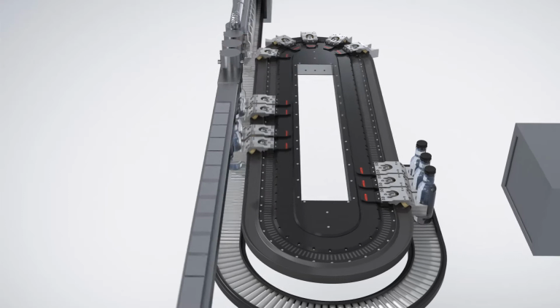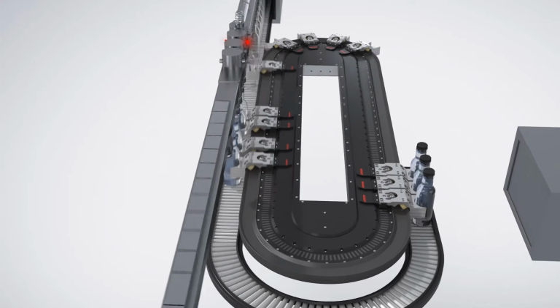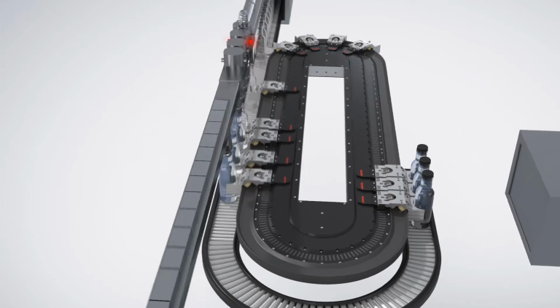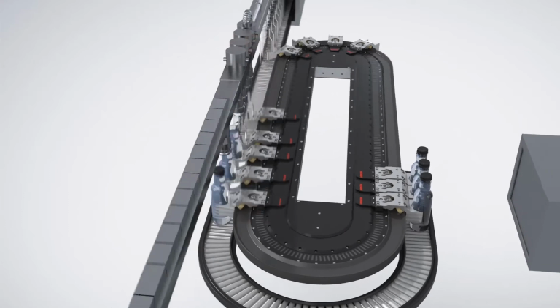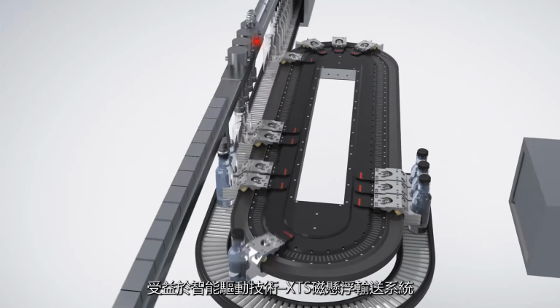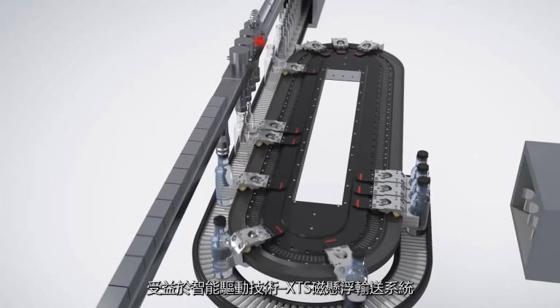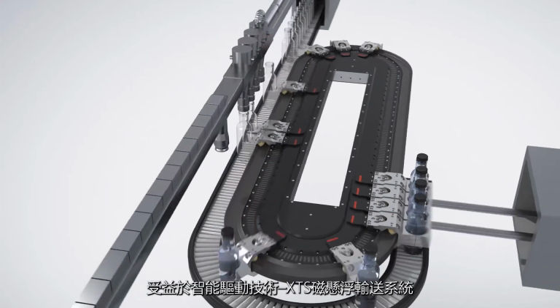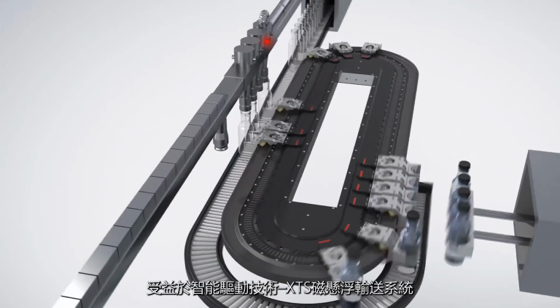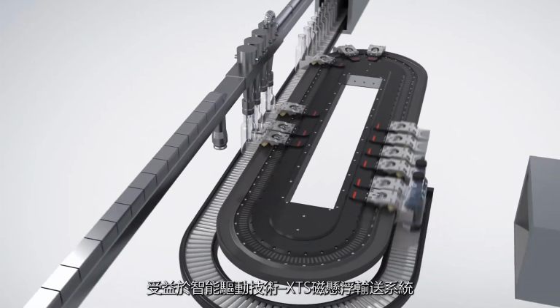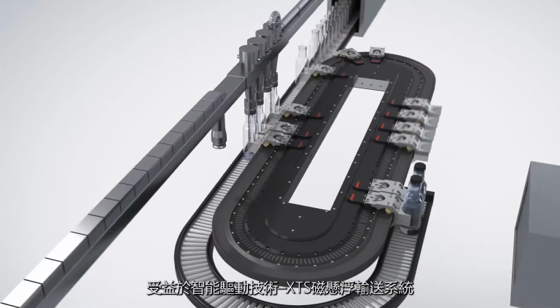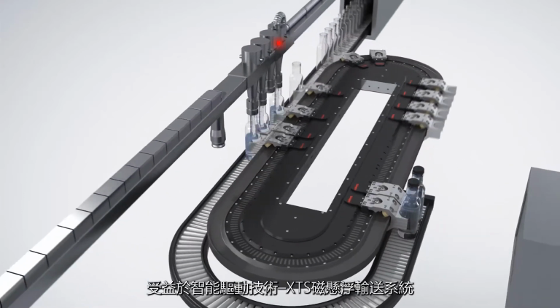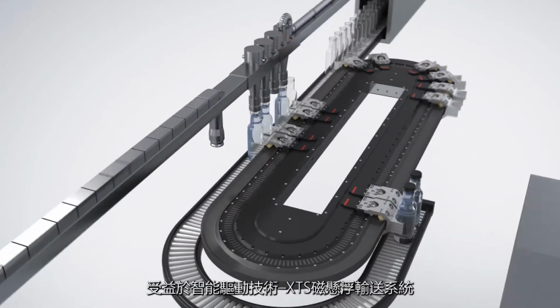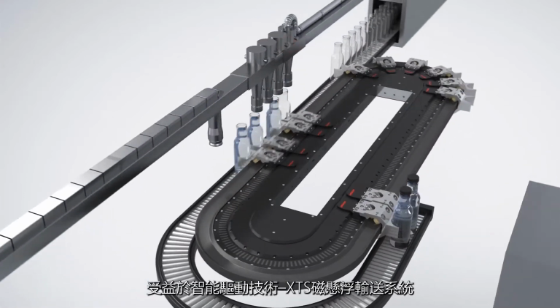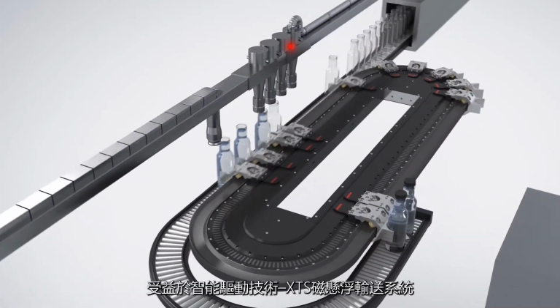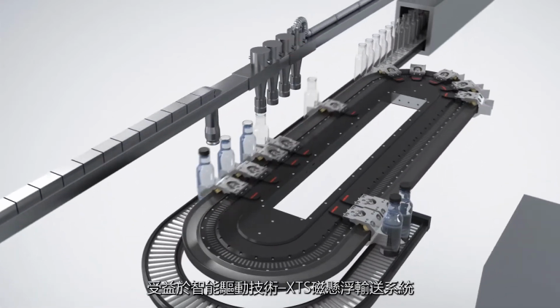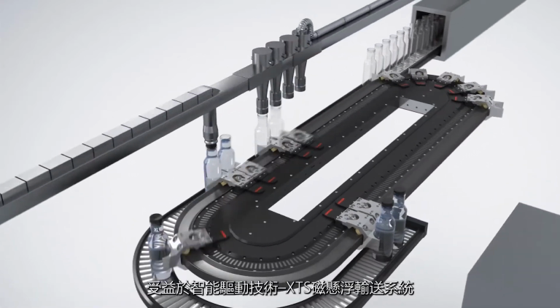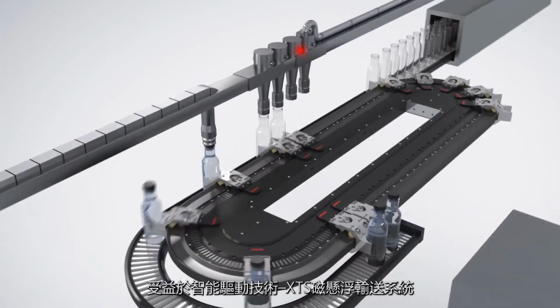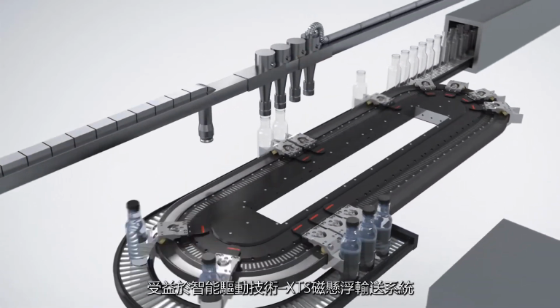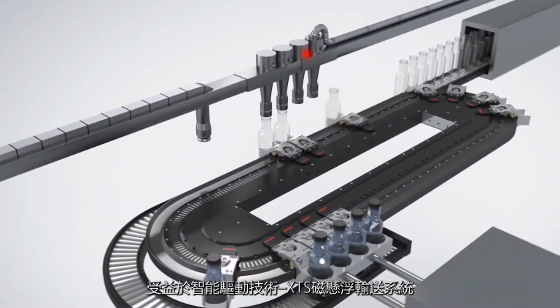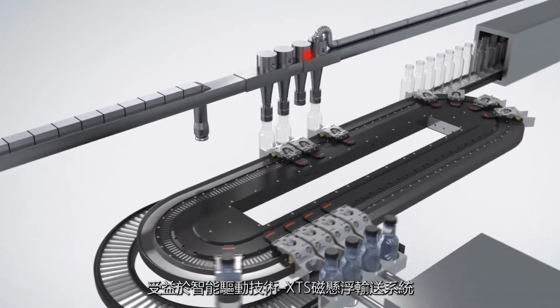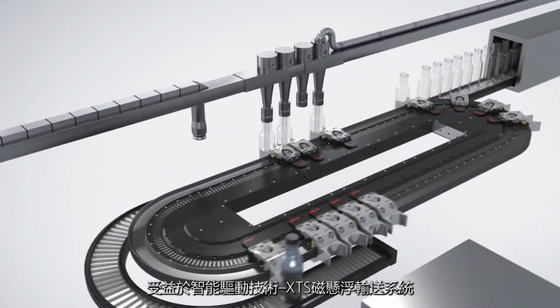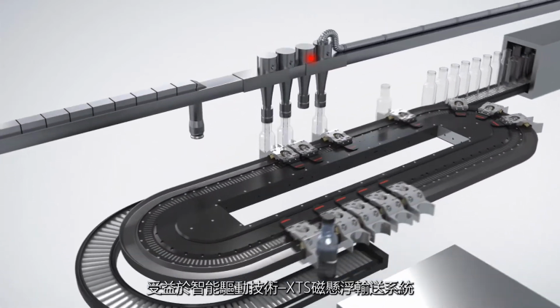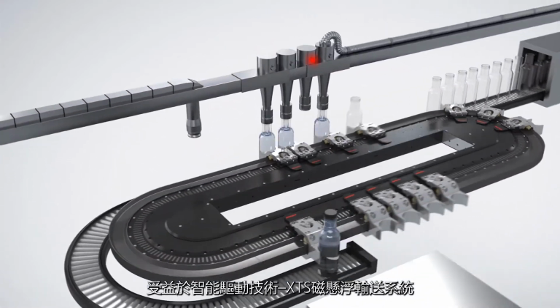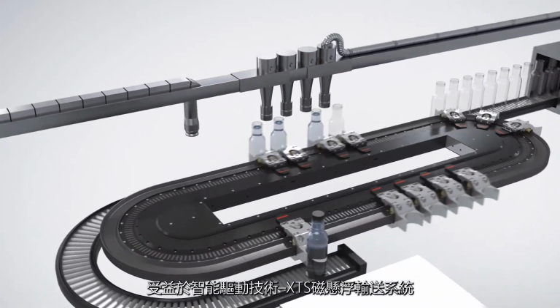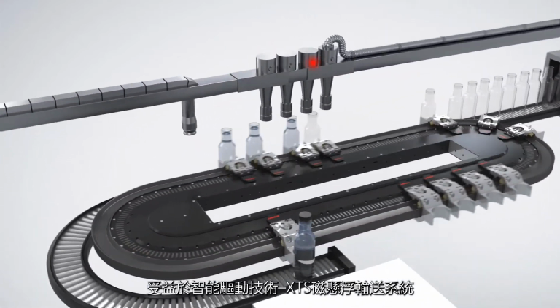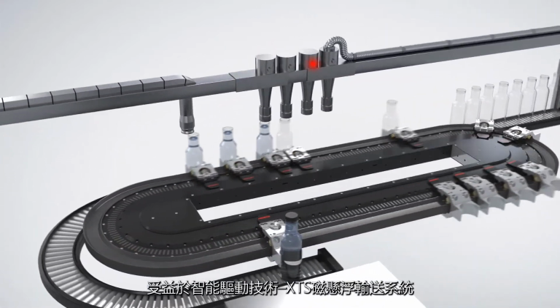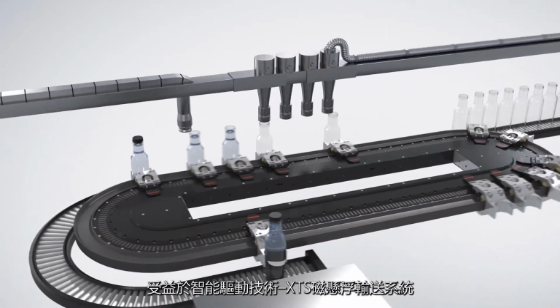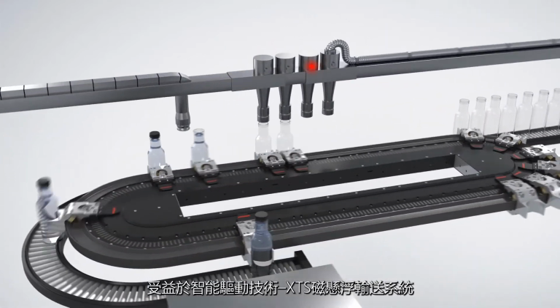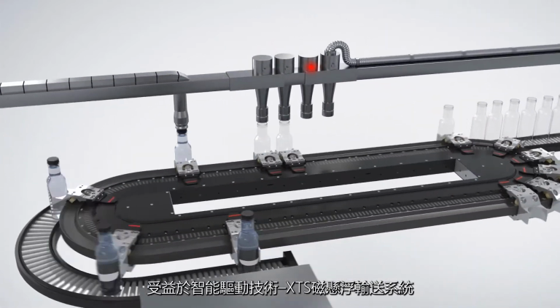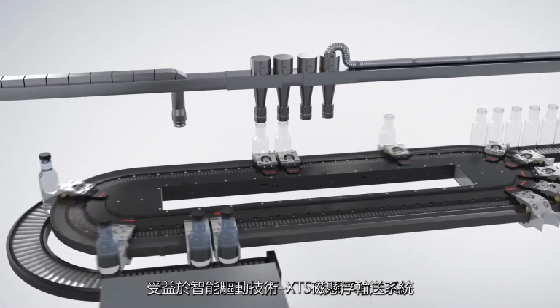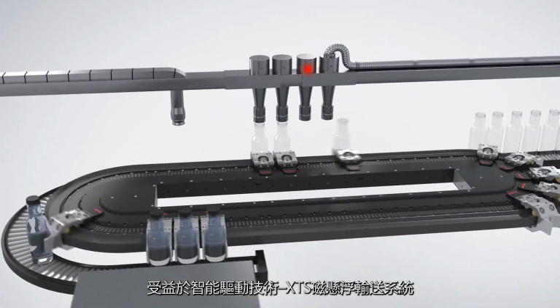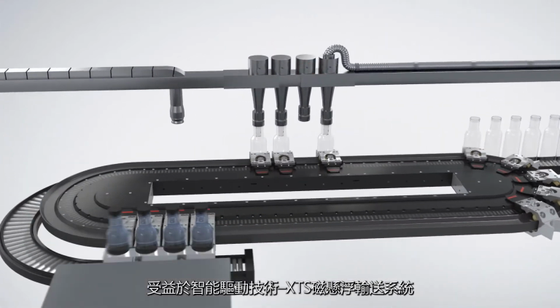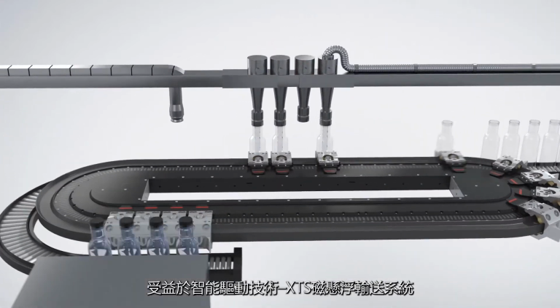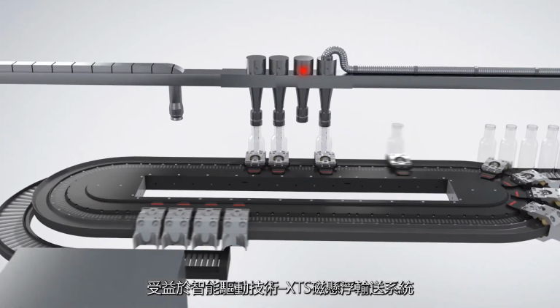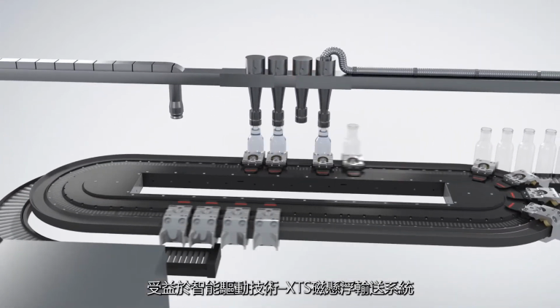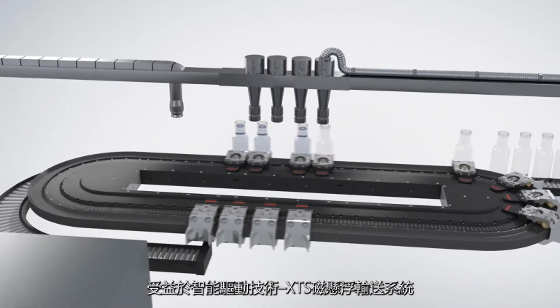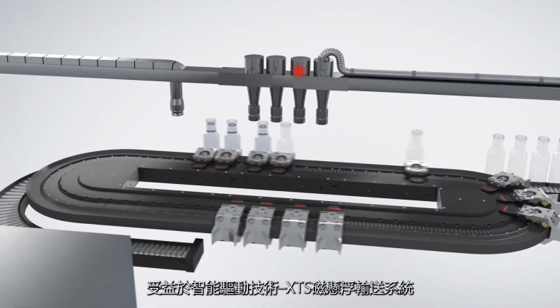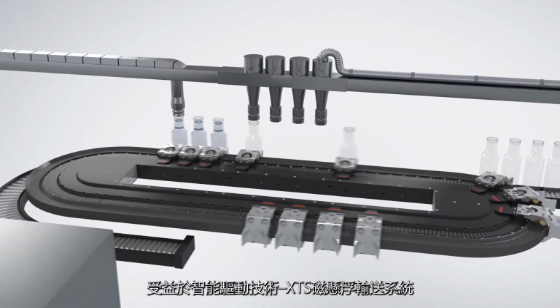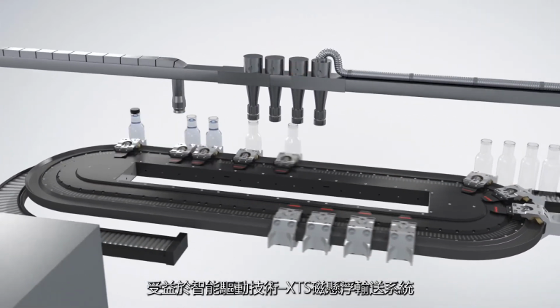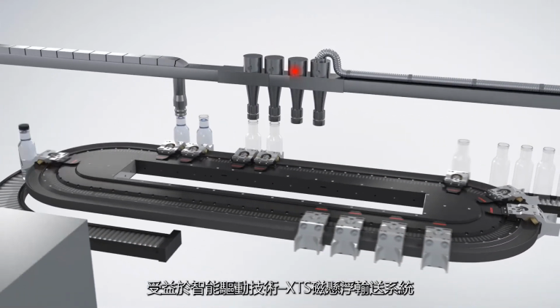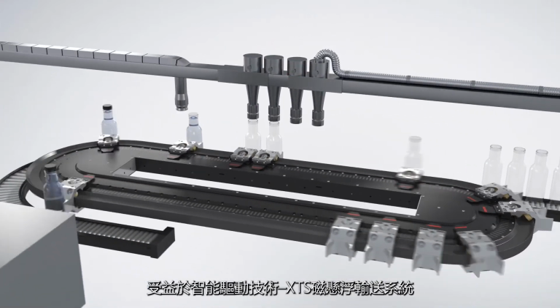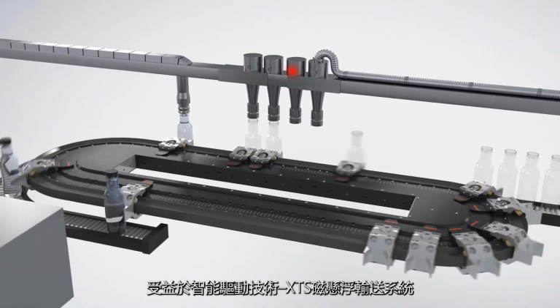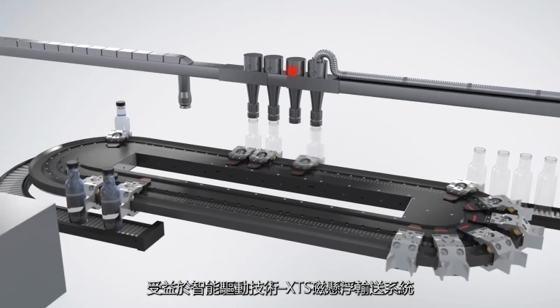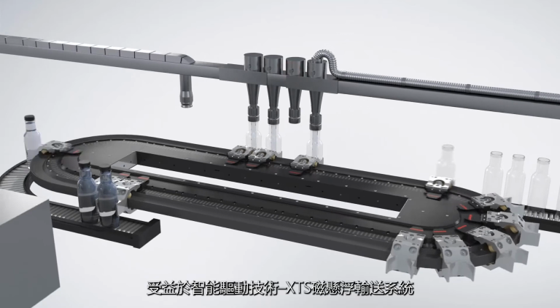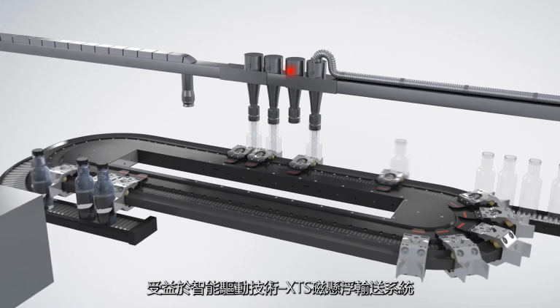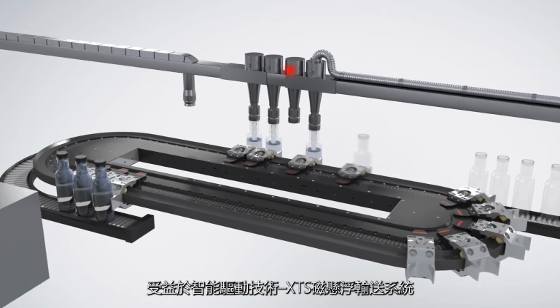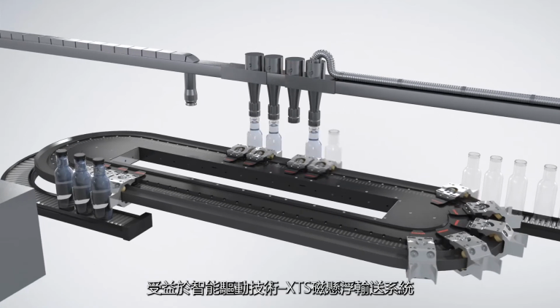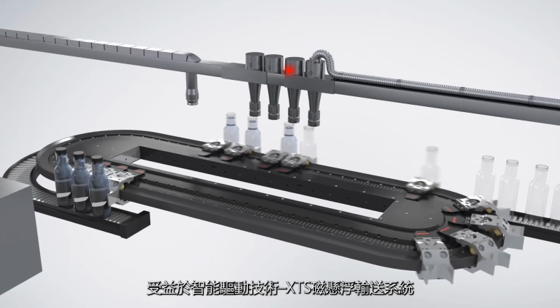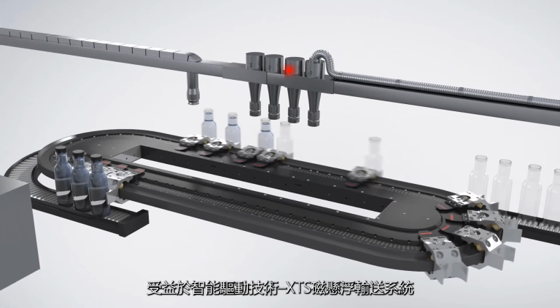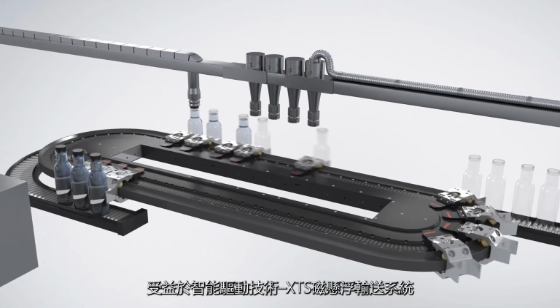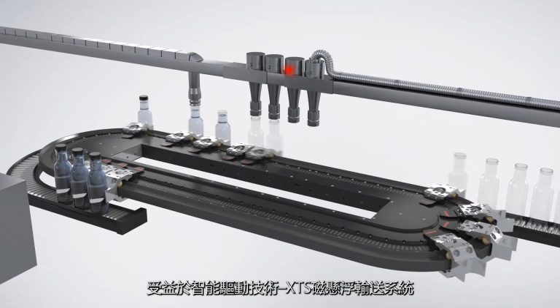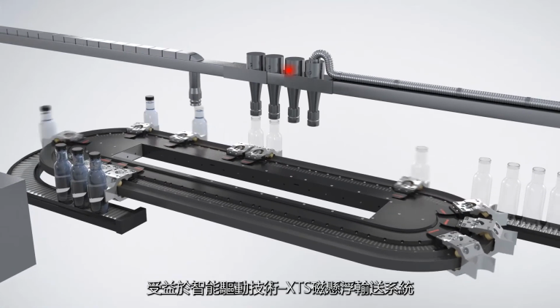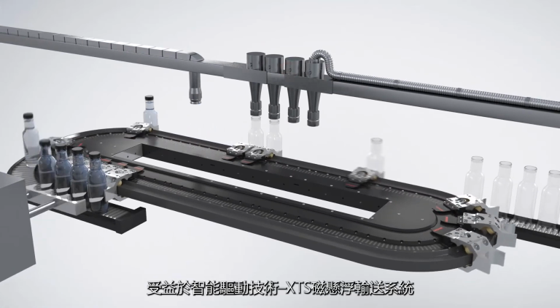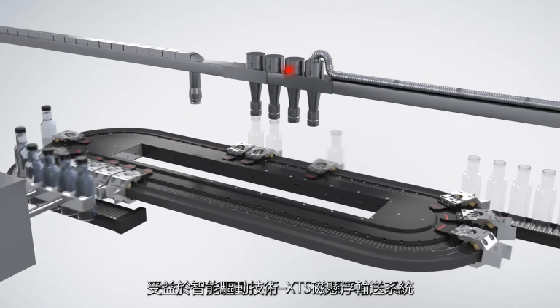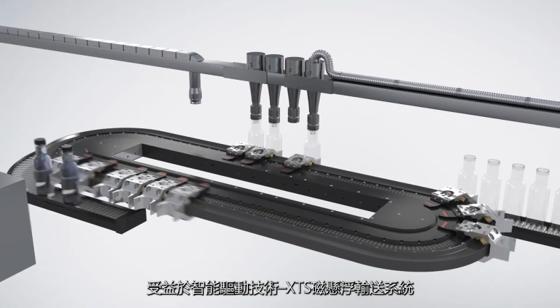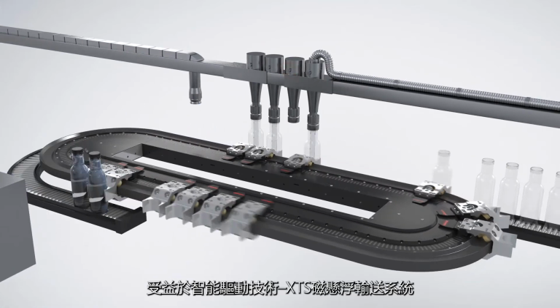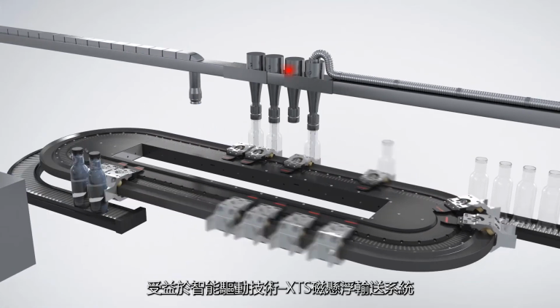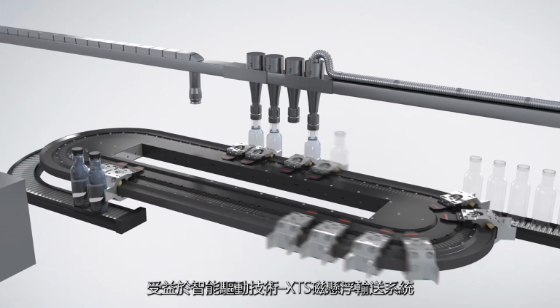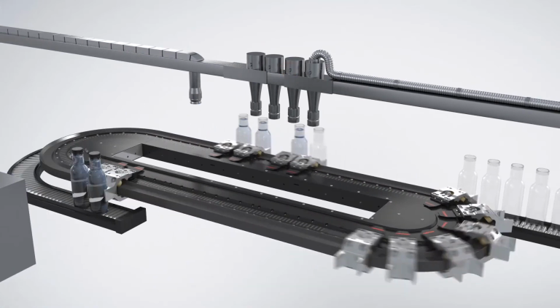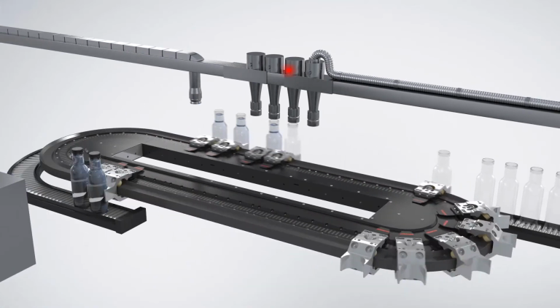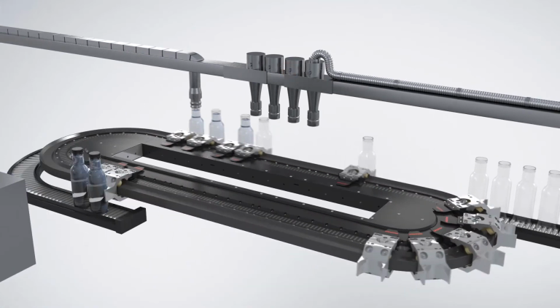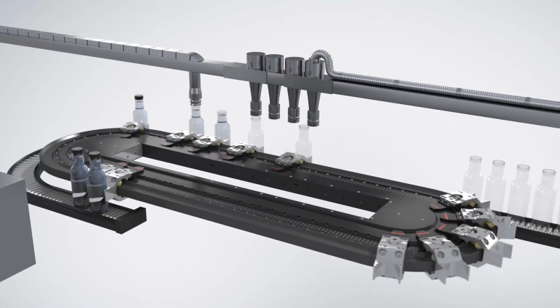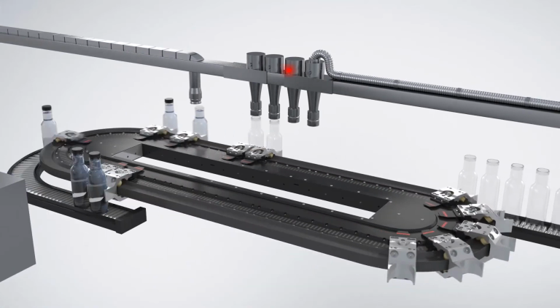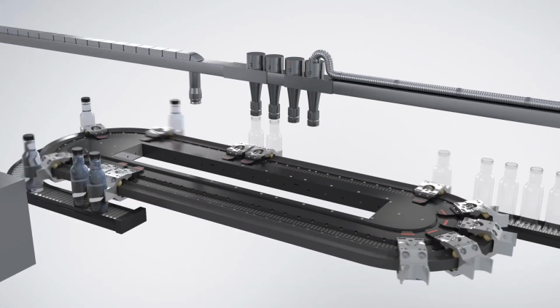Benefit from intelligent drive technology. XDS — the extended transport system. Exactly.